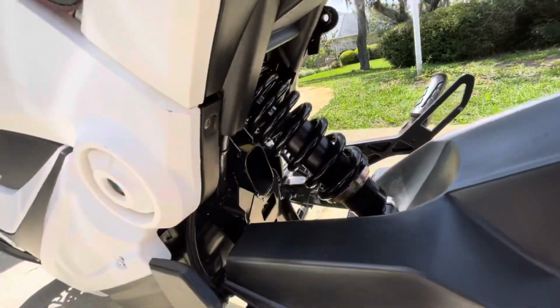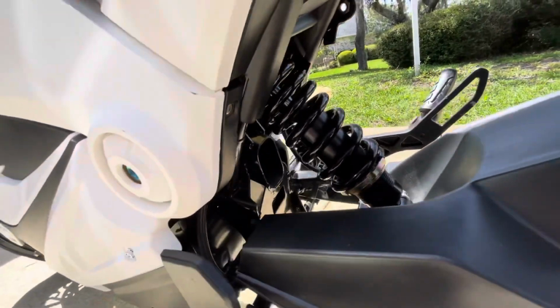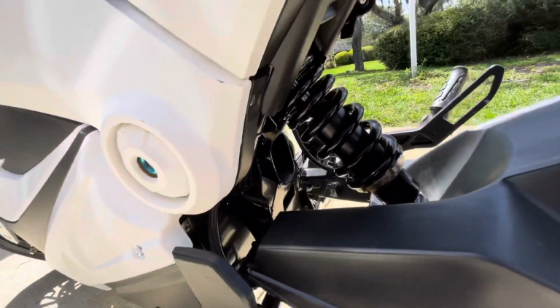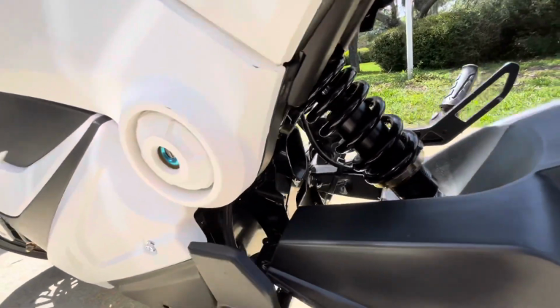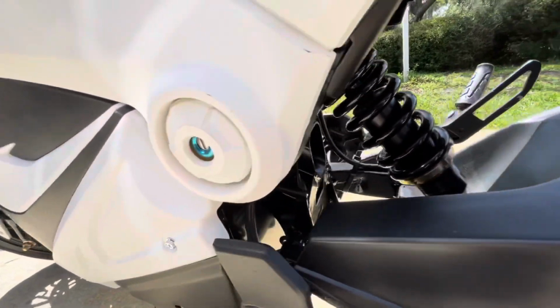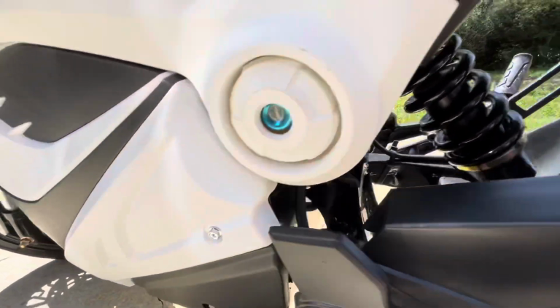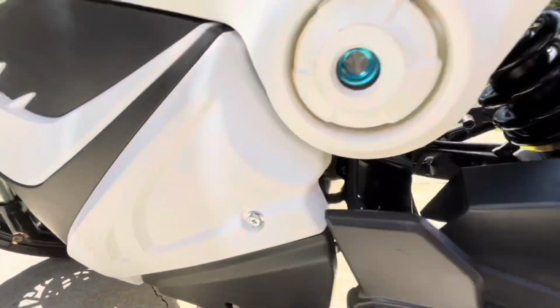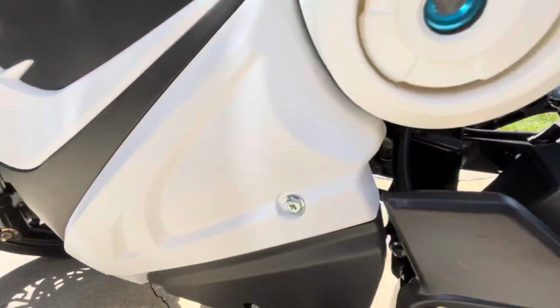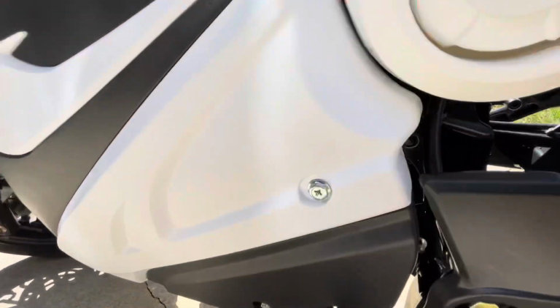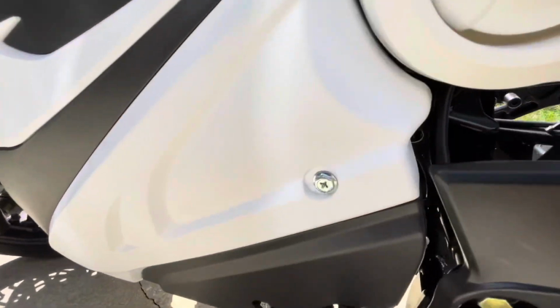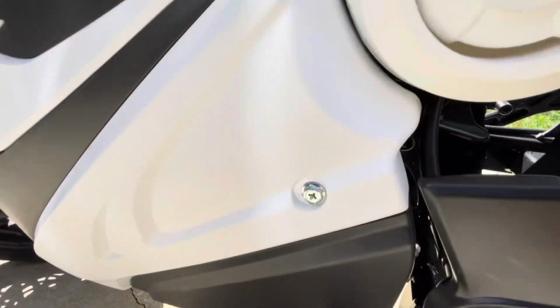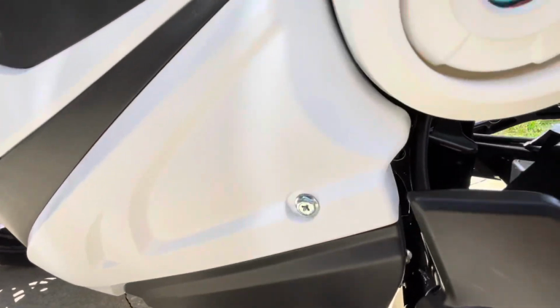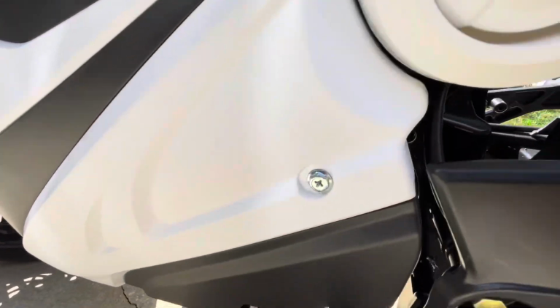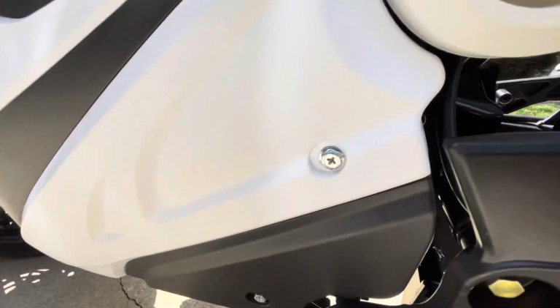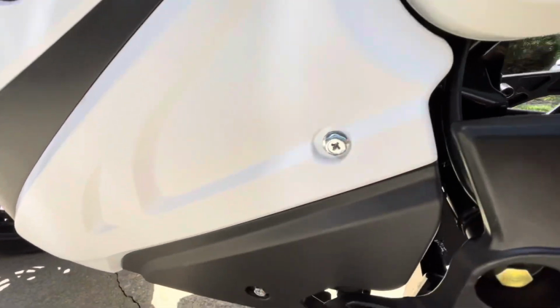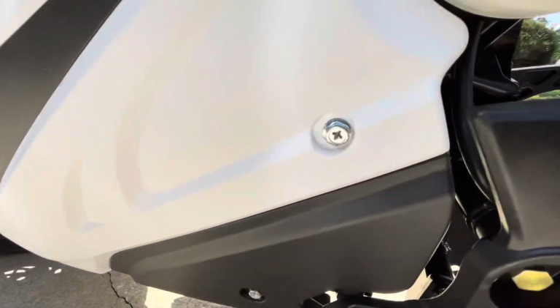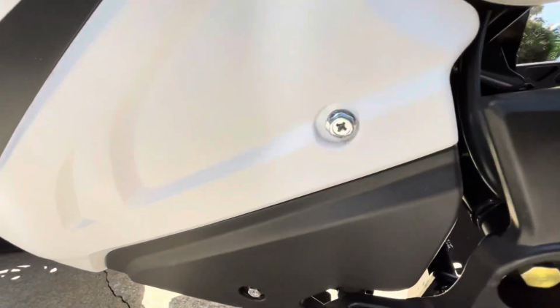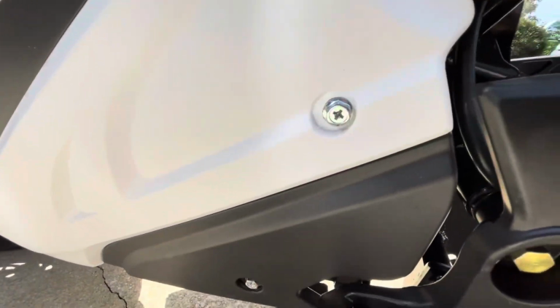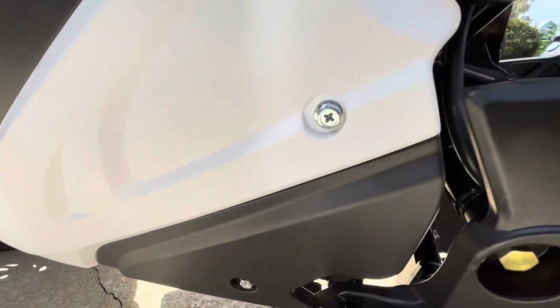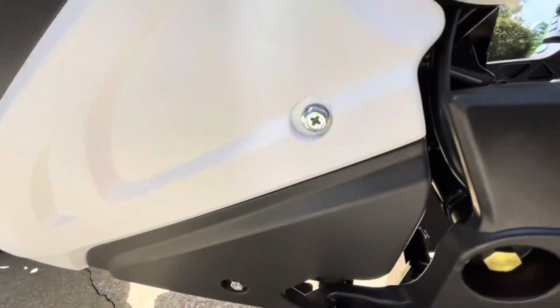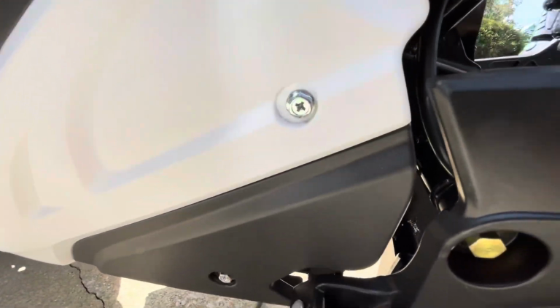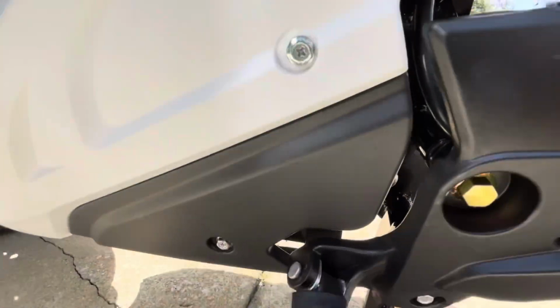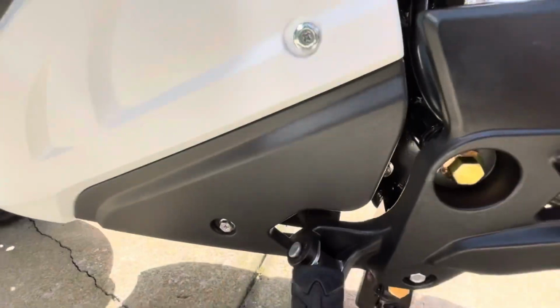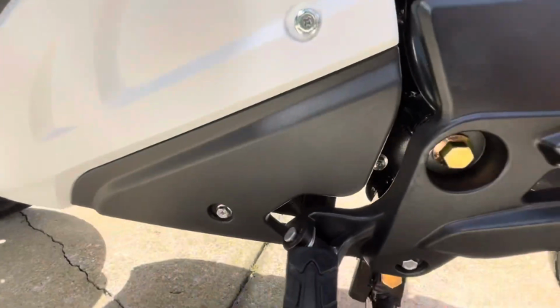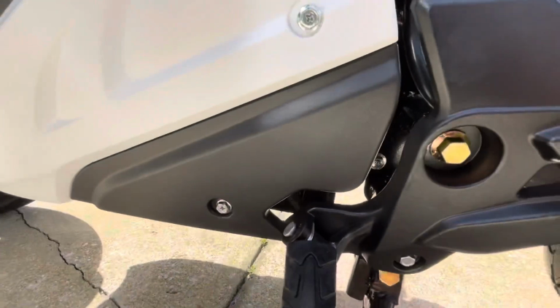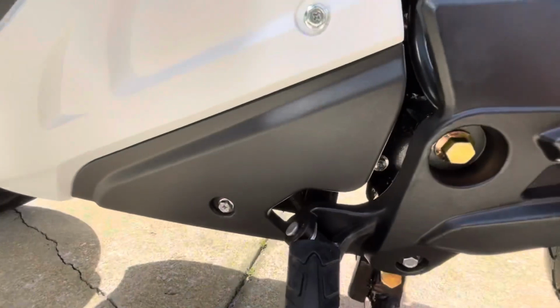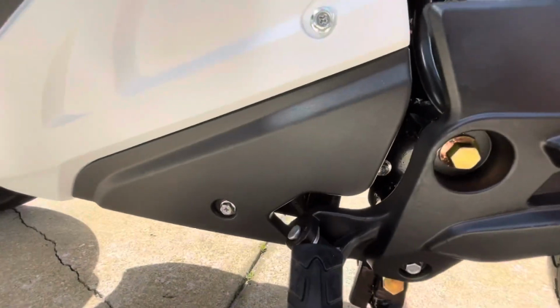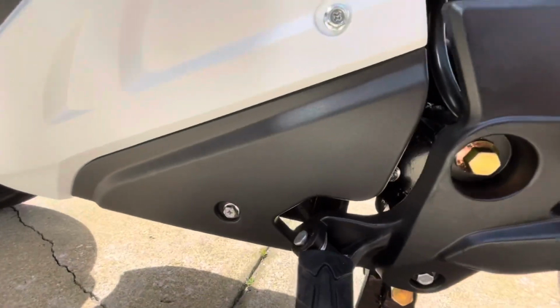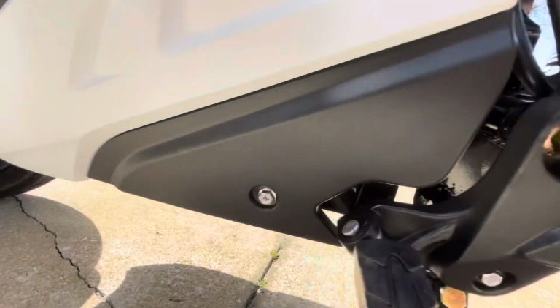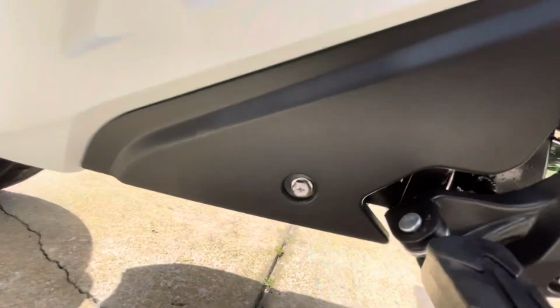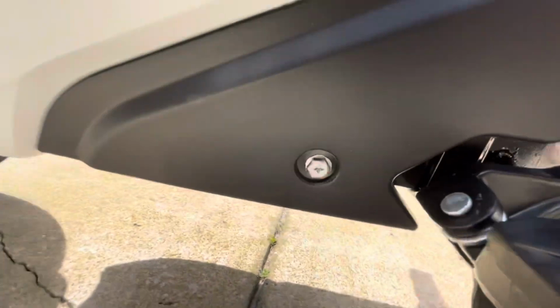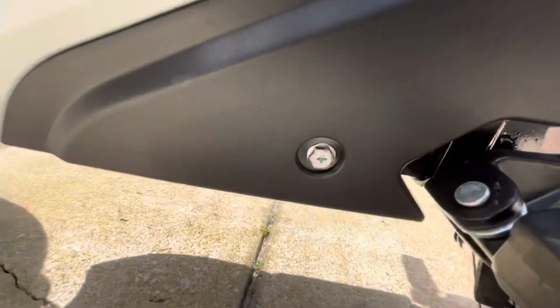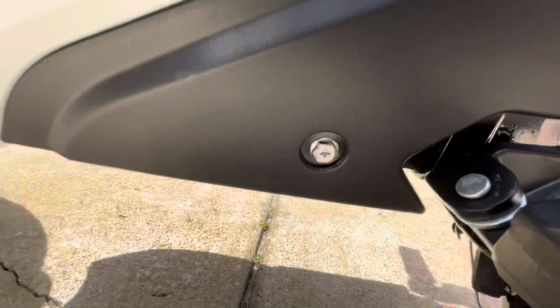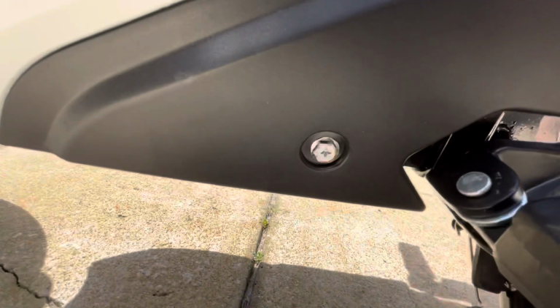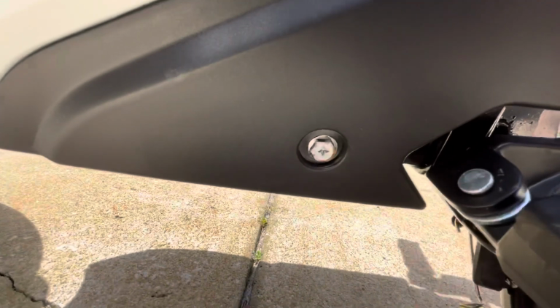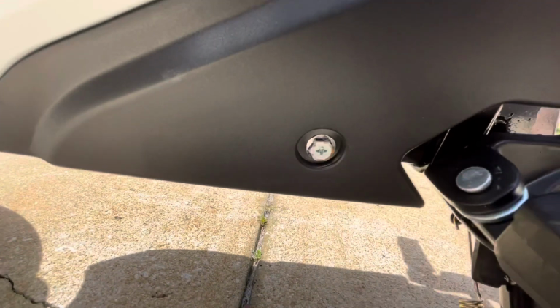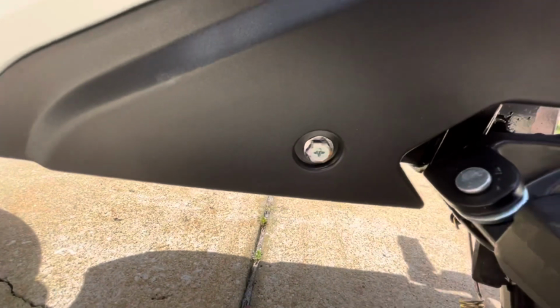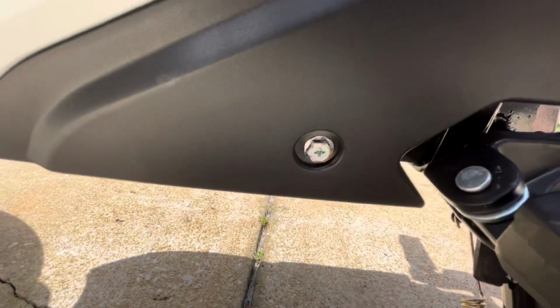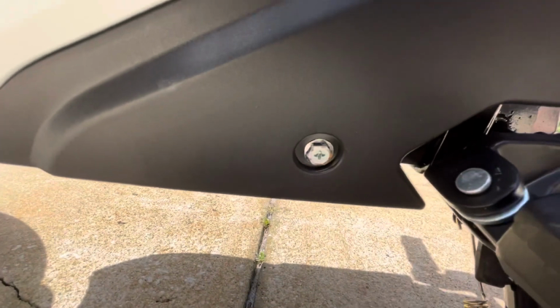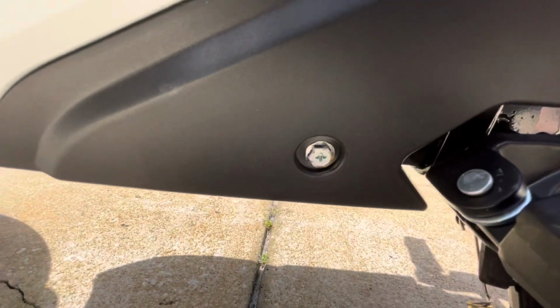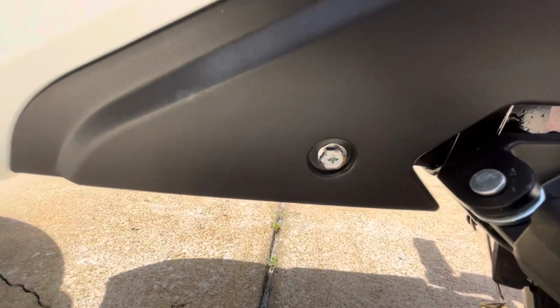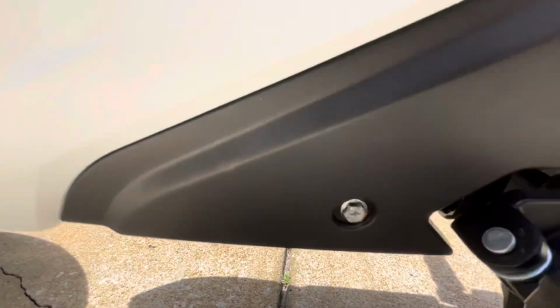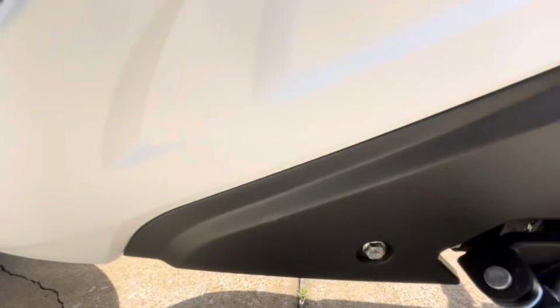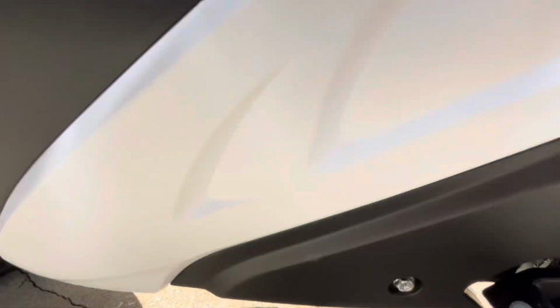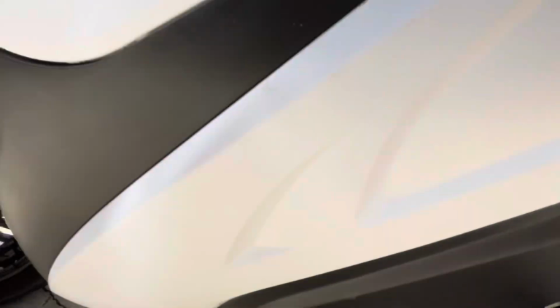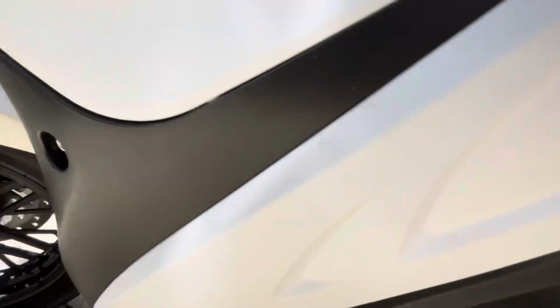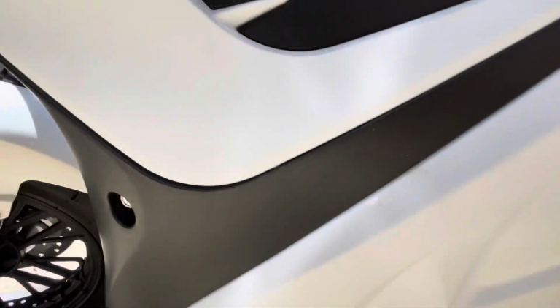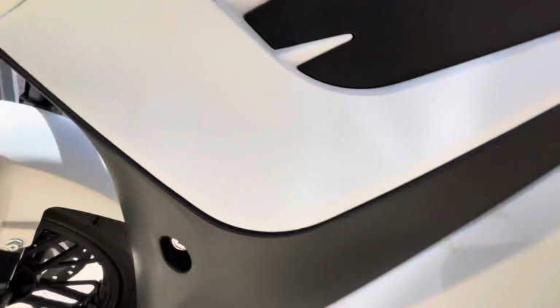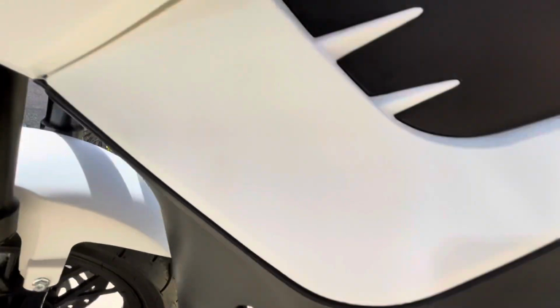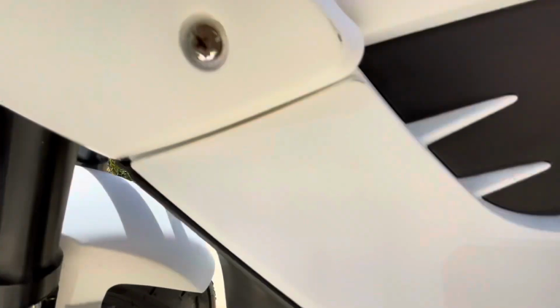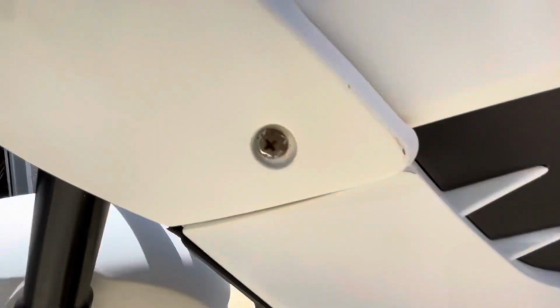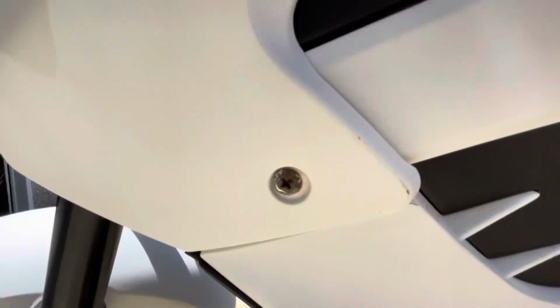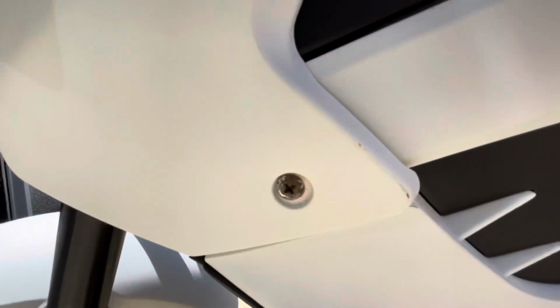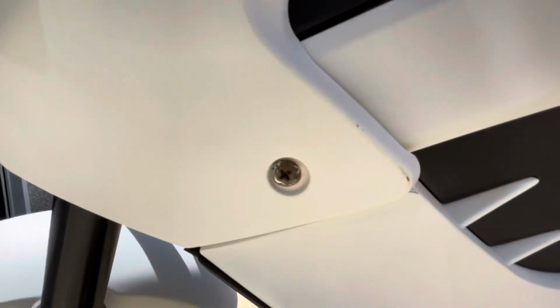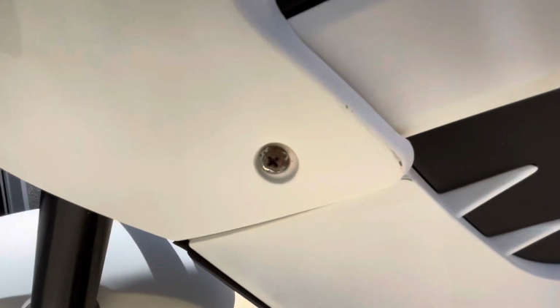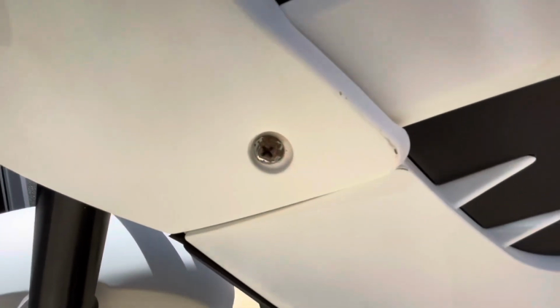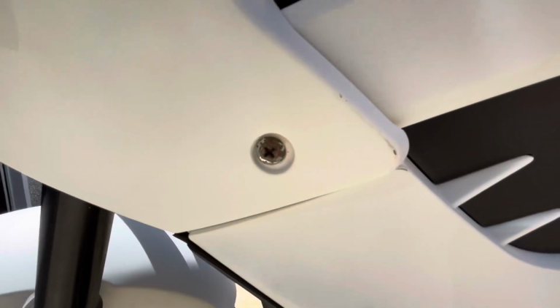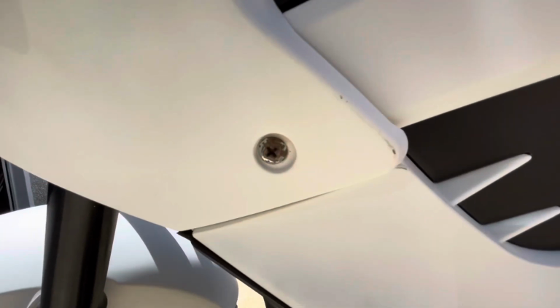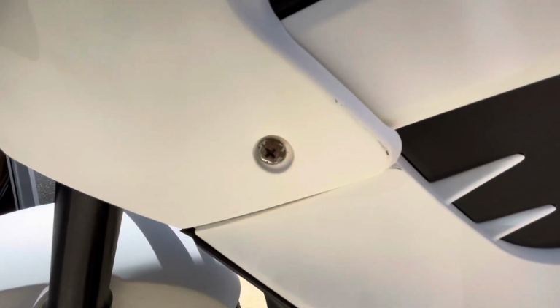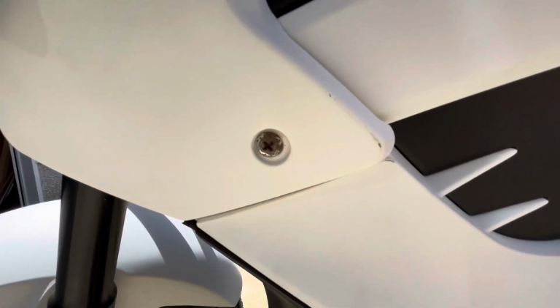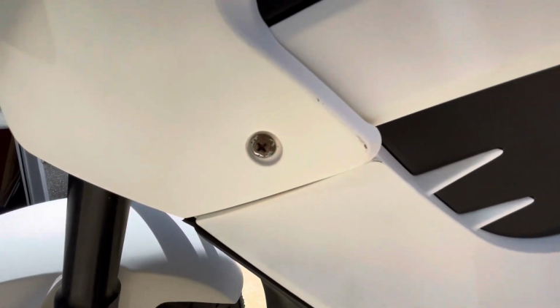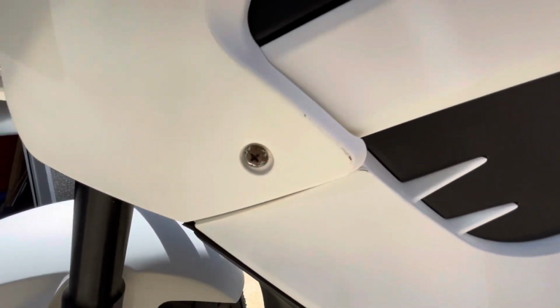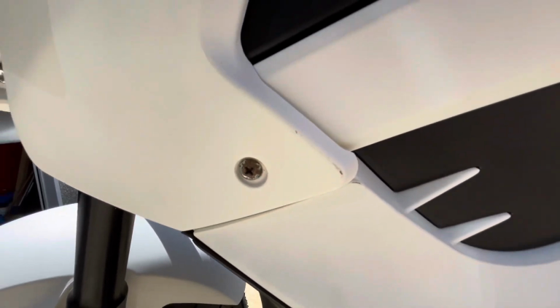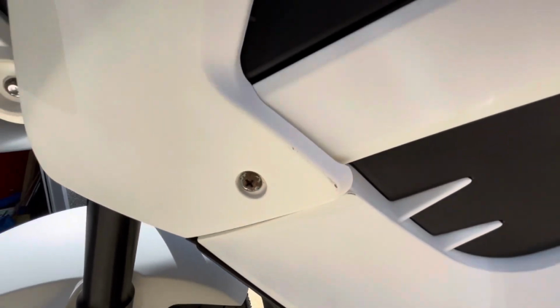Some of the components look cheap. All the bolts that come on it are not stainless, so you could see they were starting to rust even on arrival.